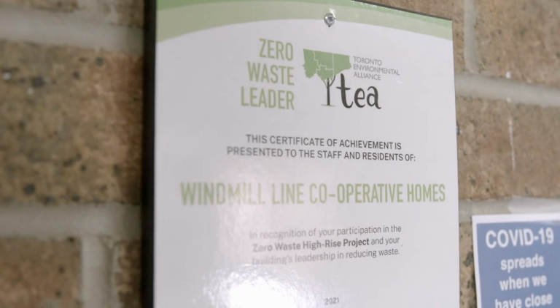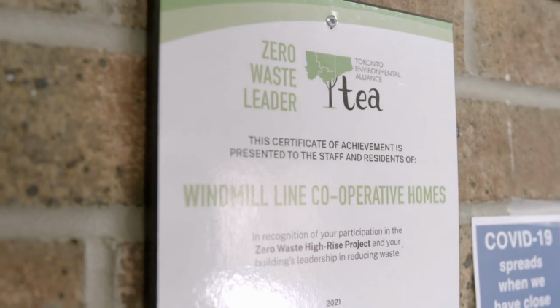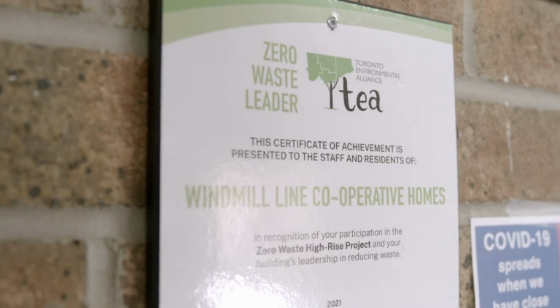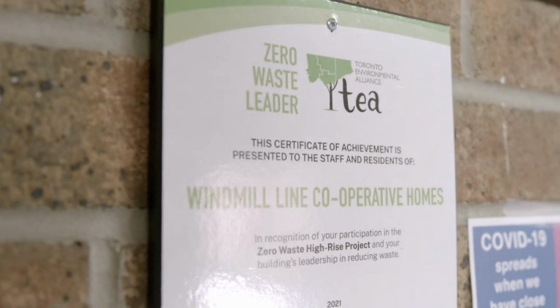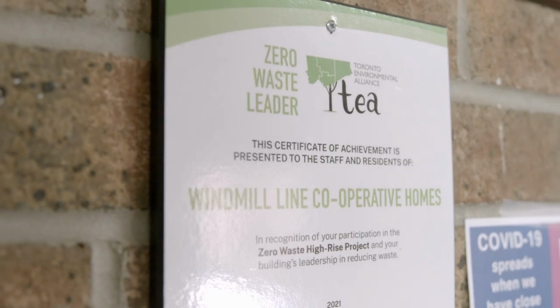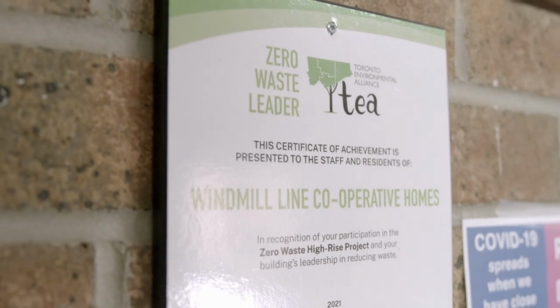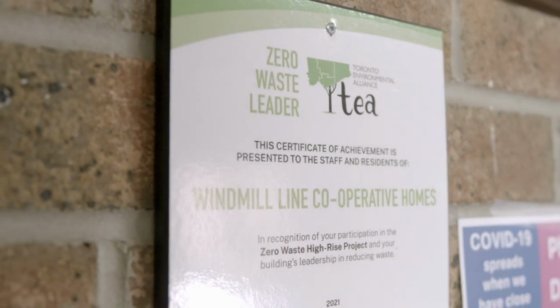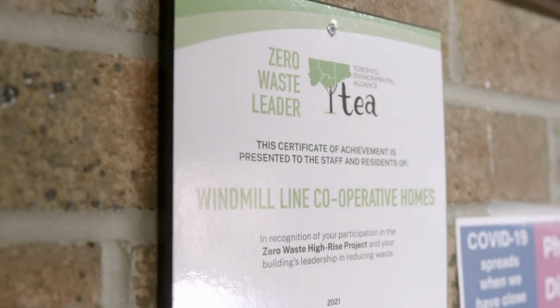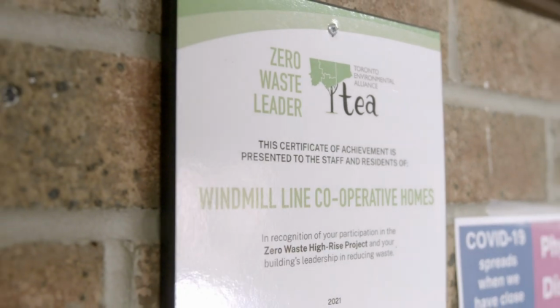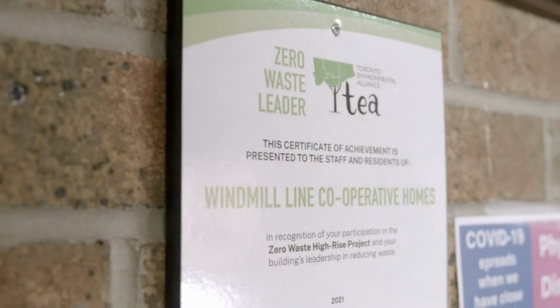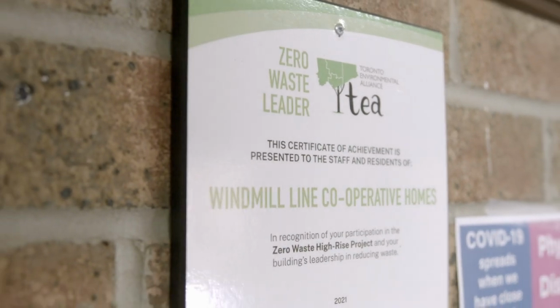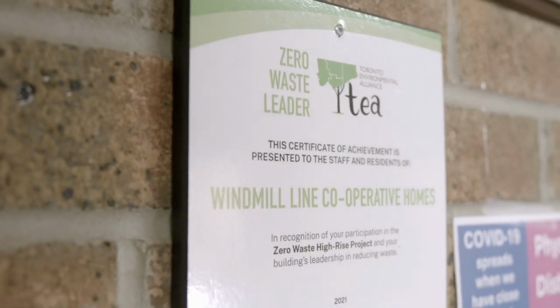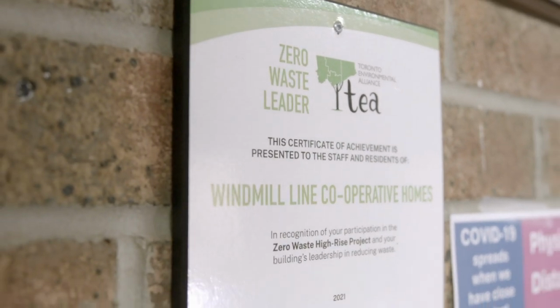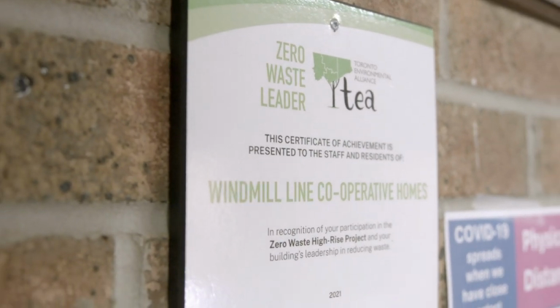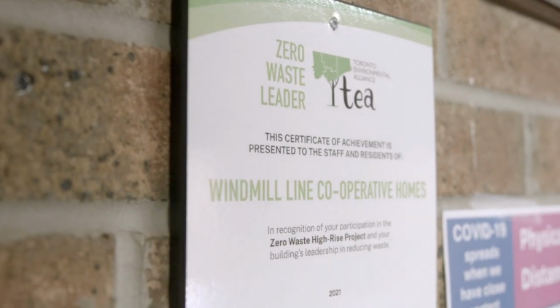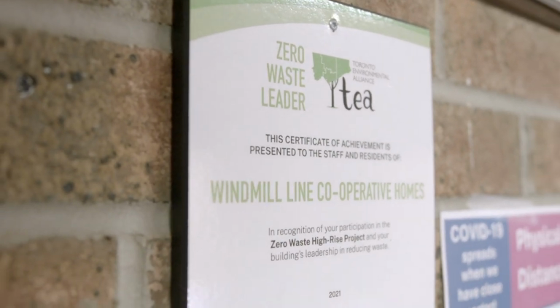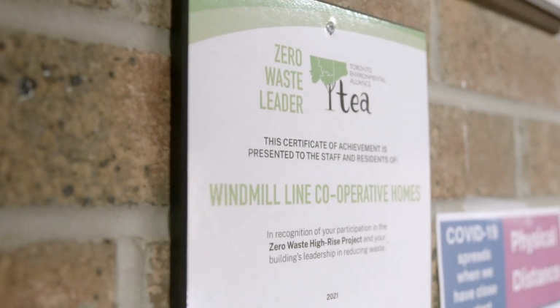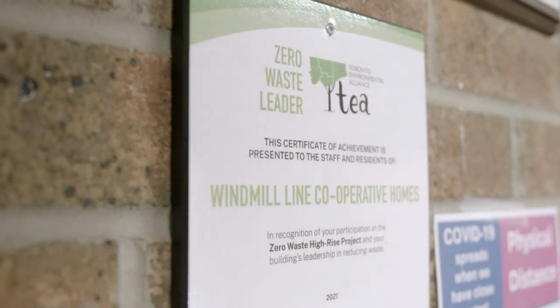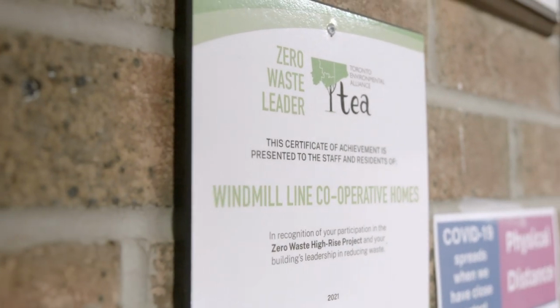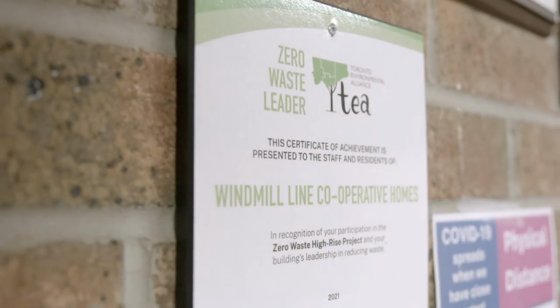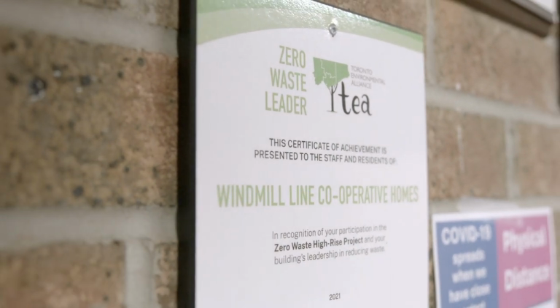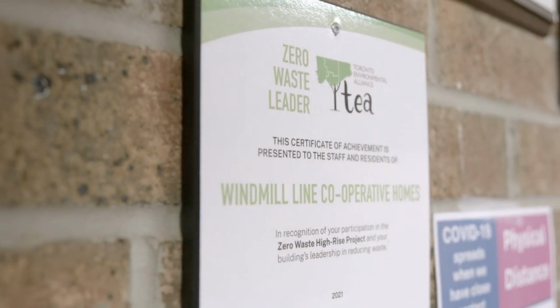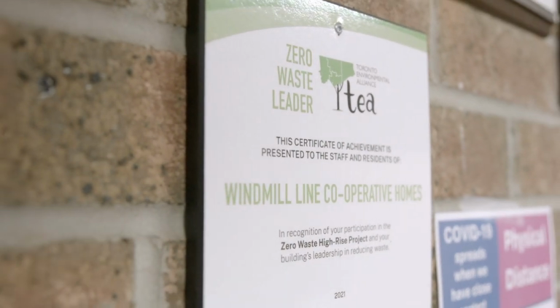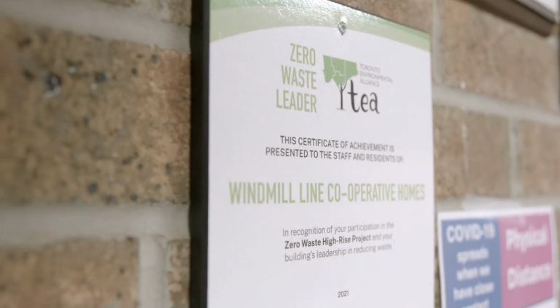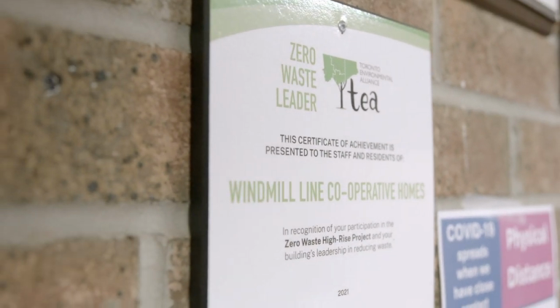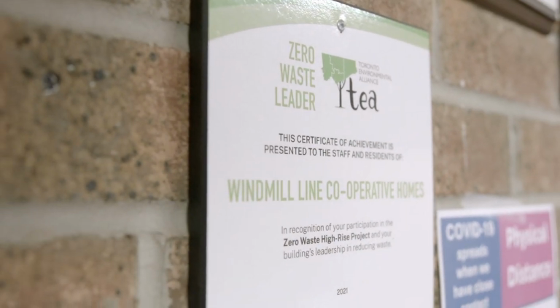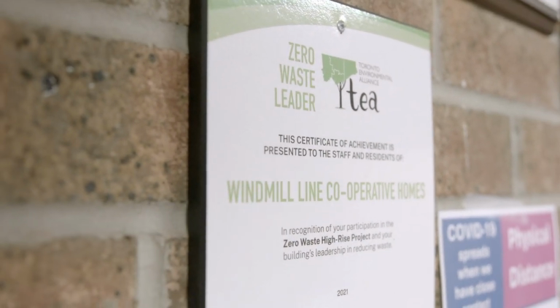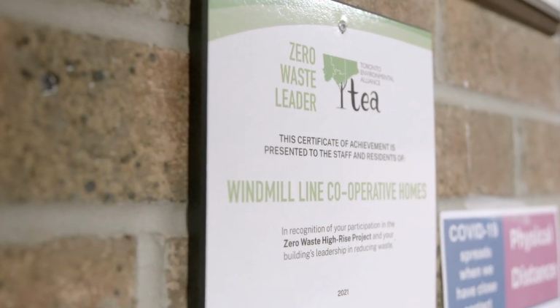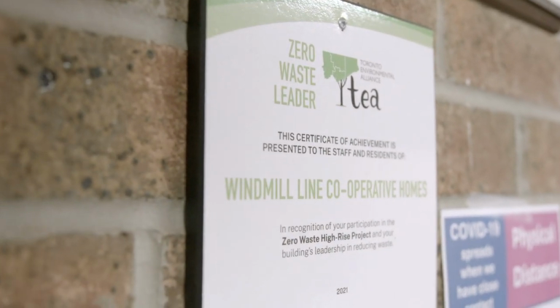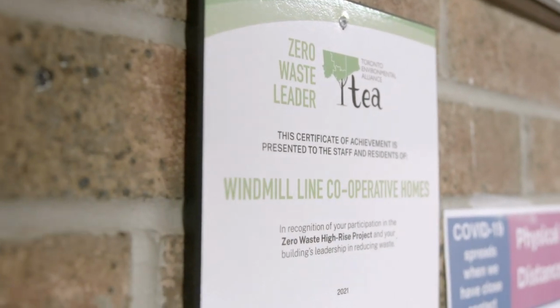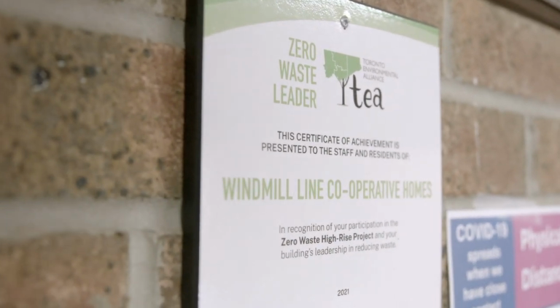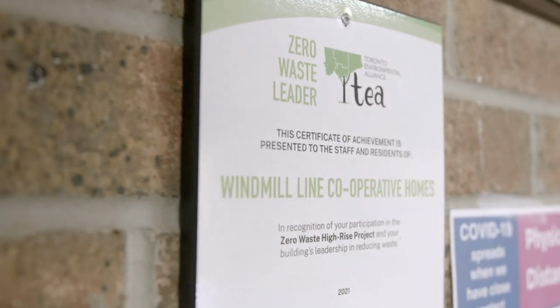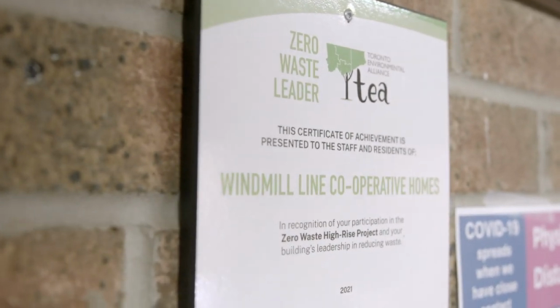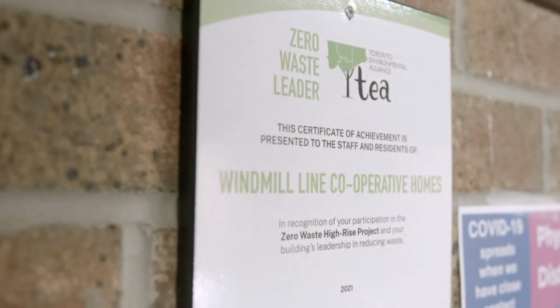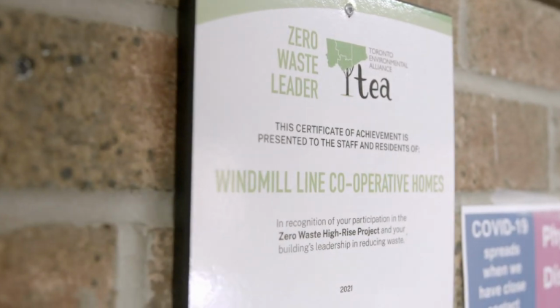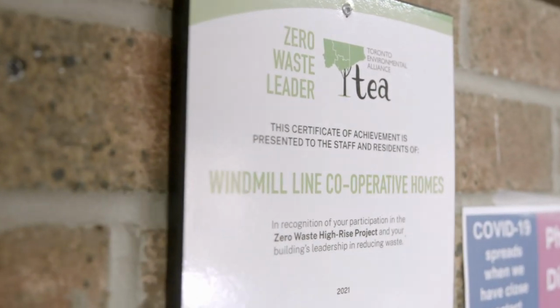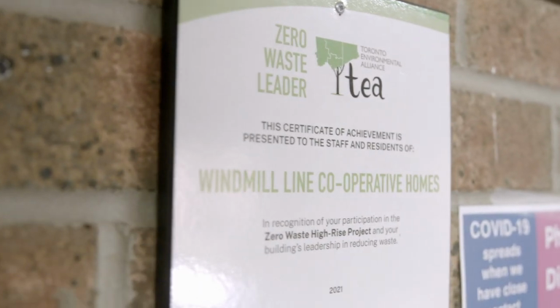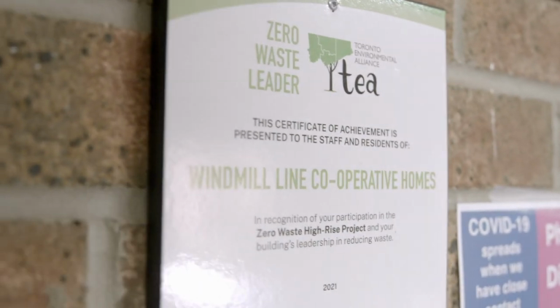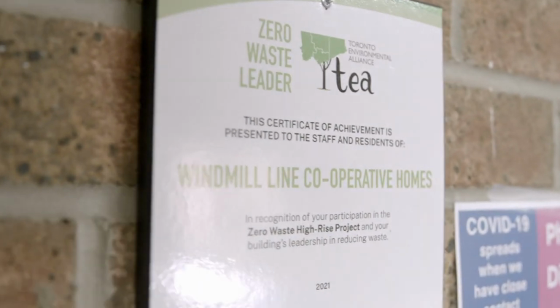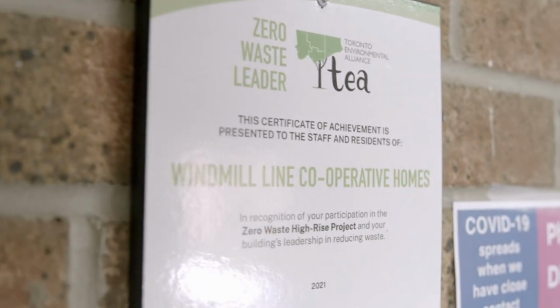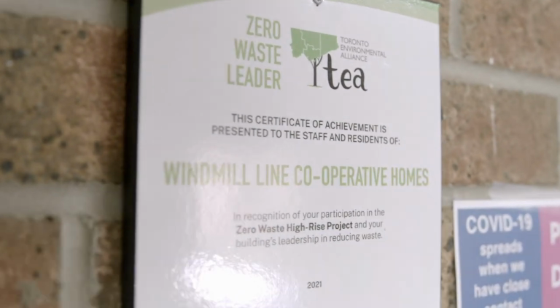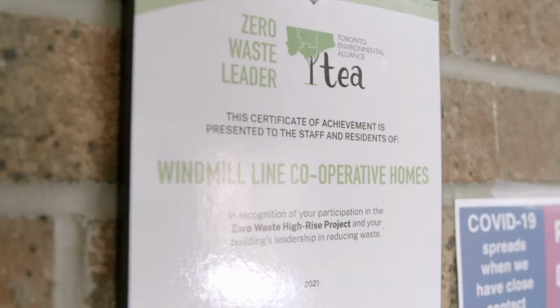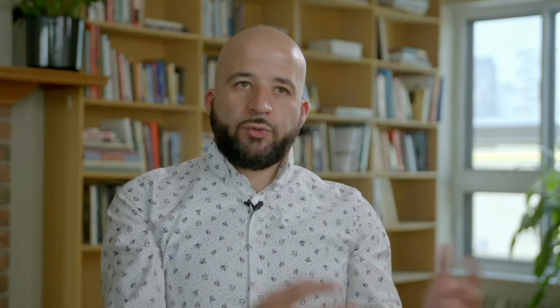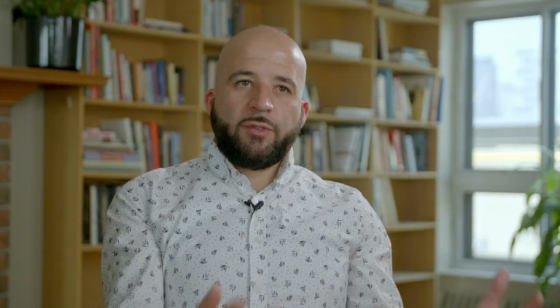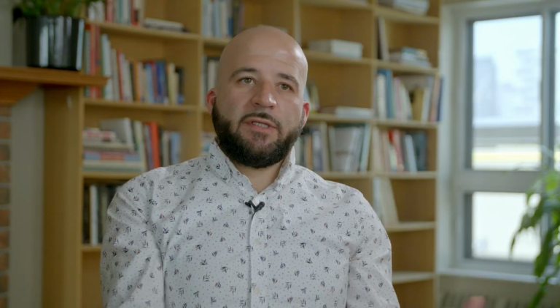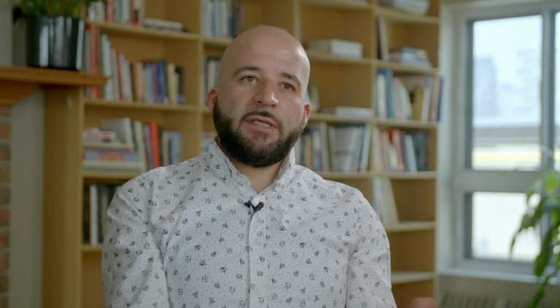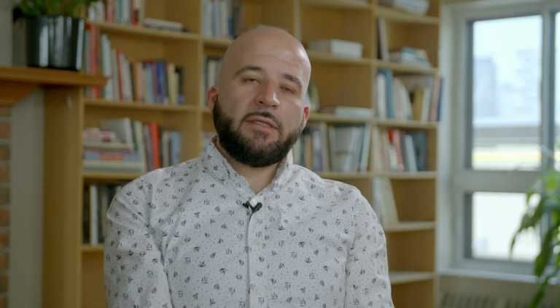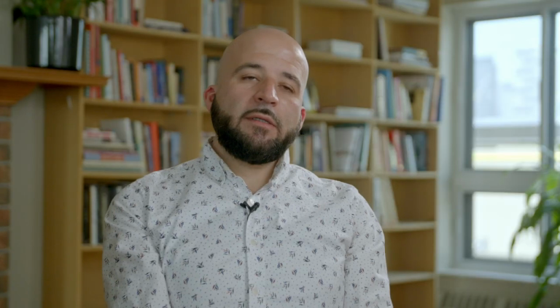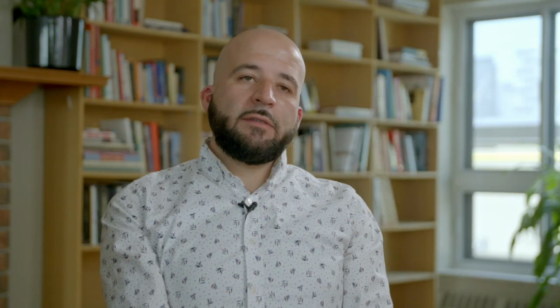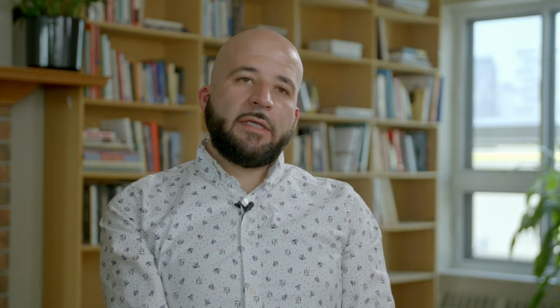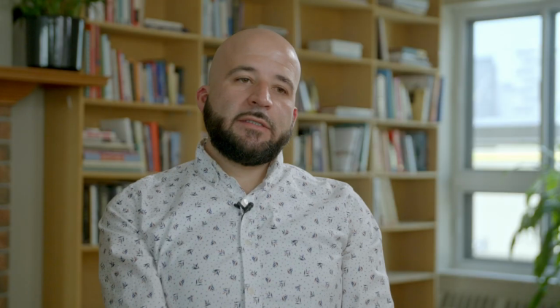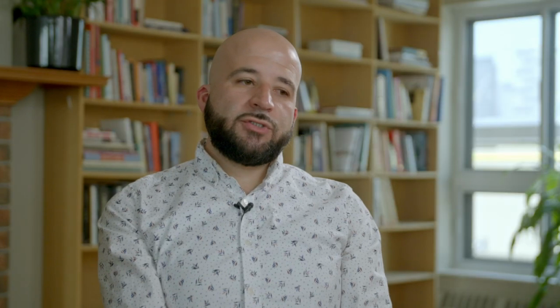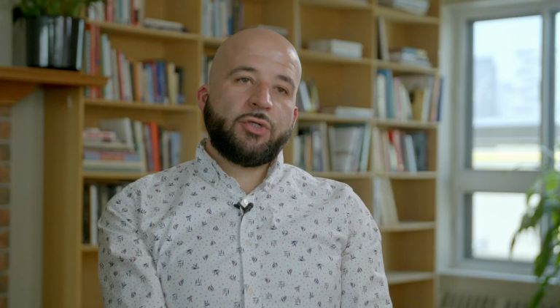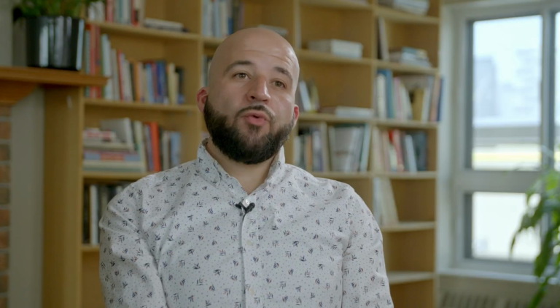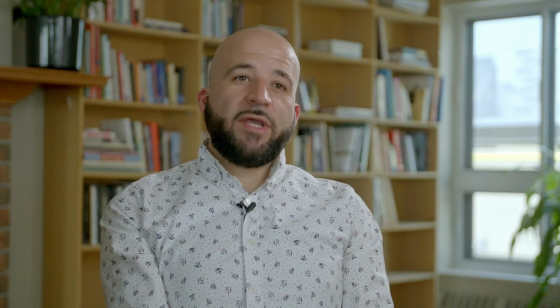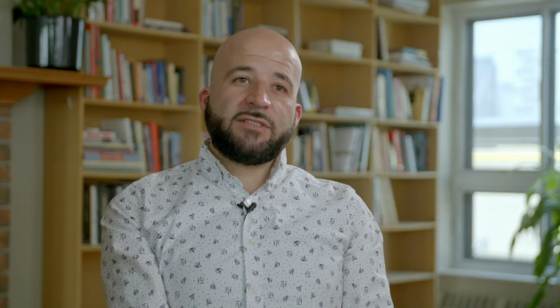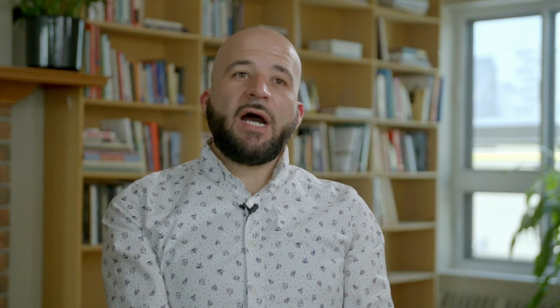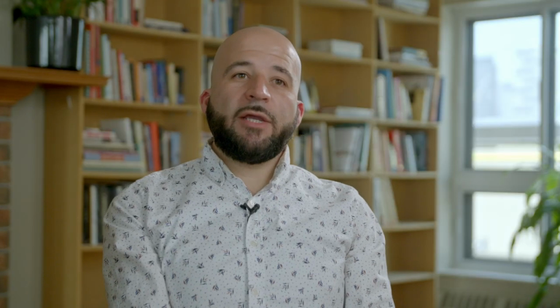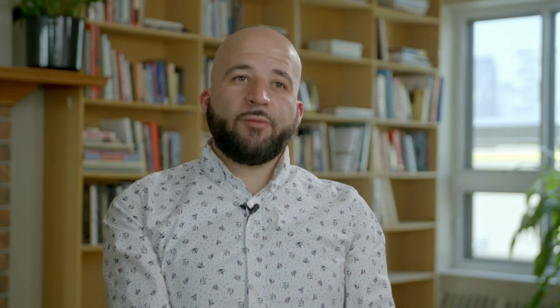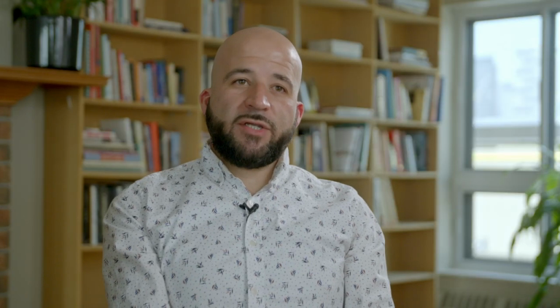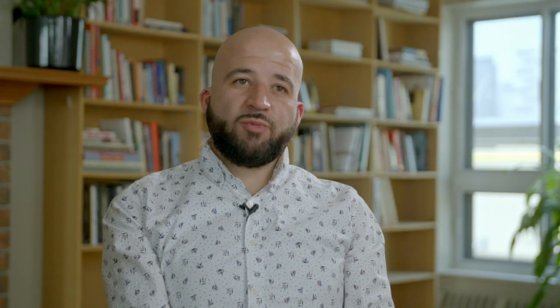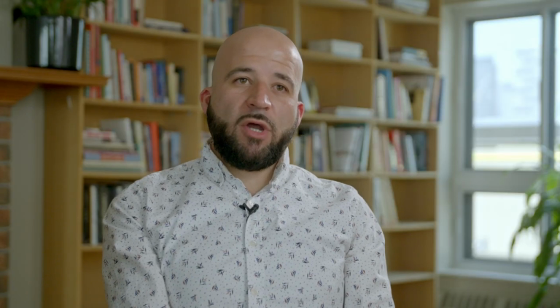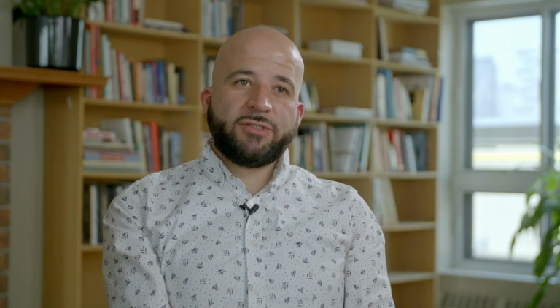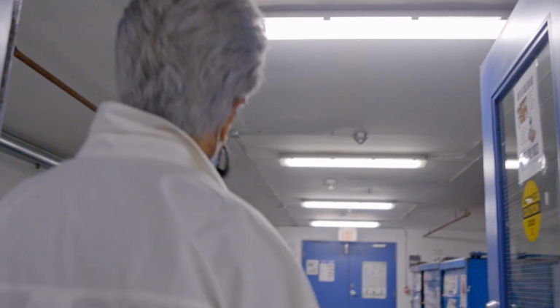When we contacted the Toronto Environmental Alliance, or TEA, they introduced us to the zero waste high-rise project.